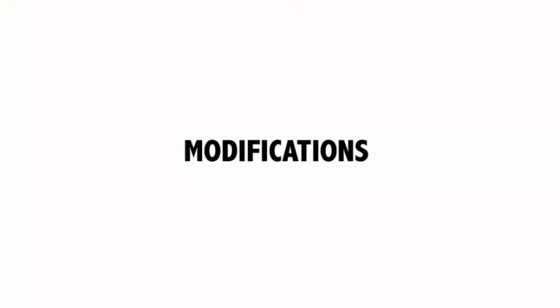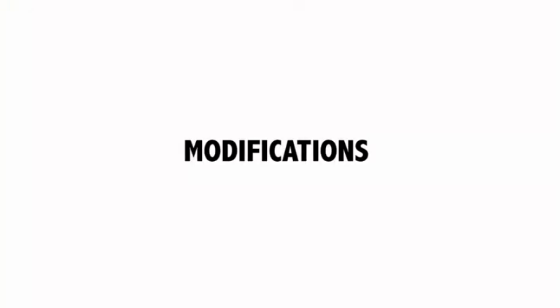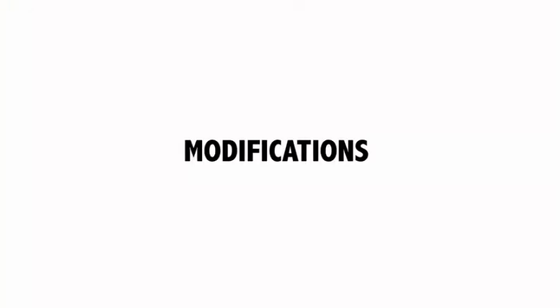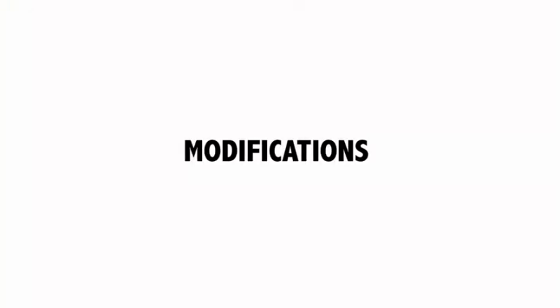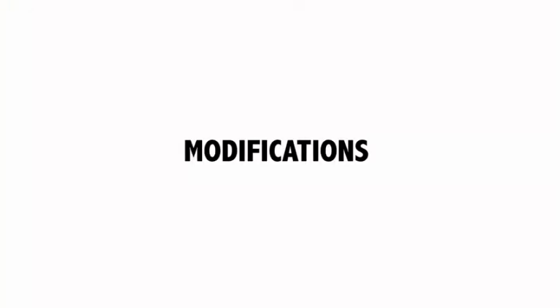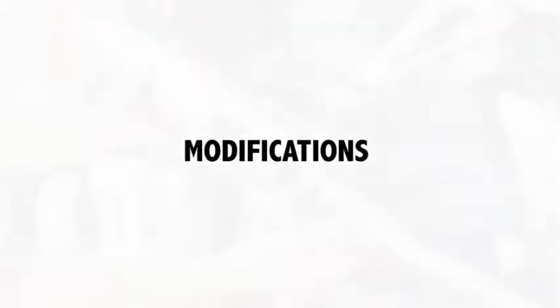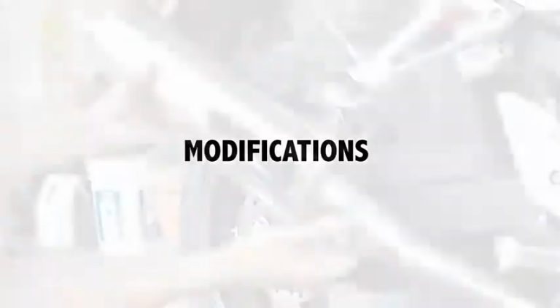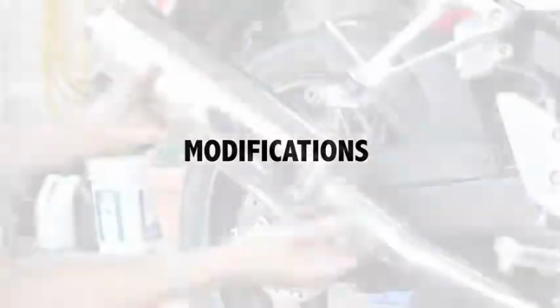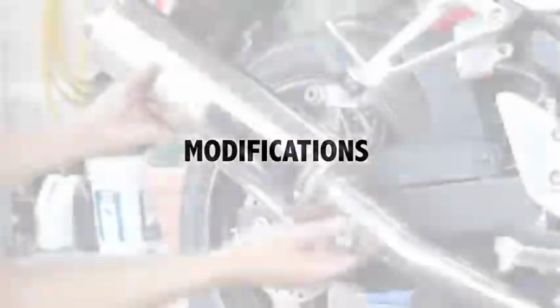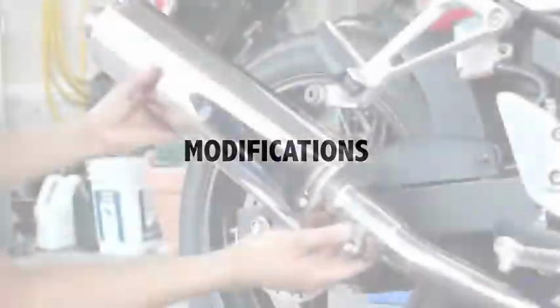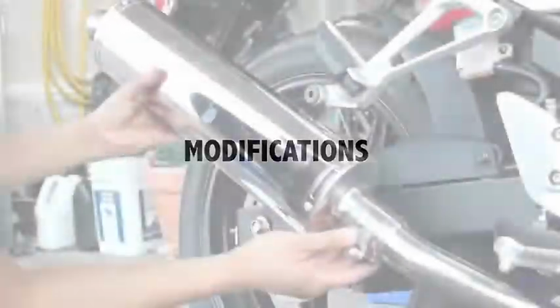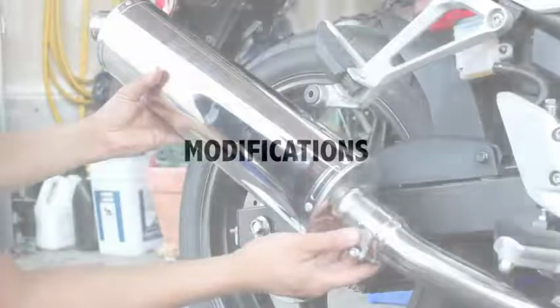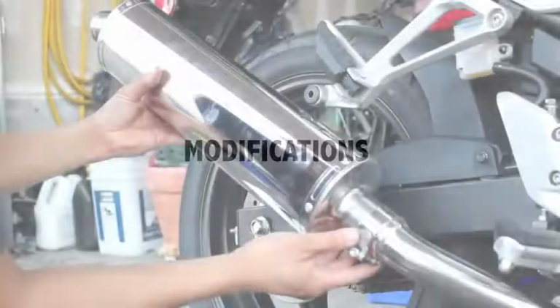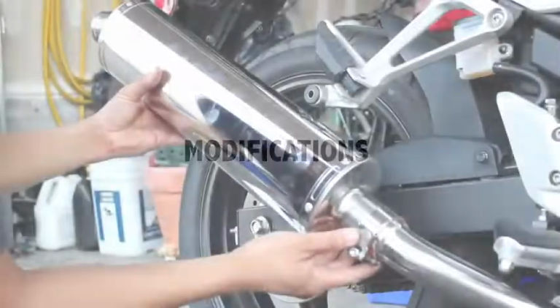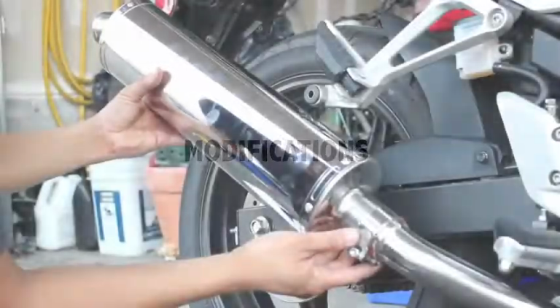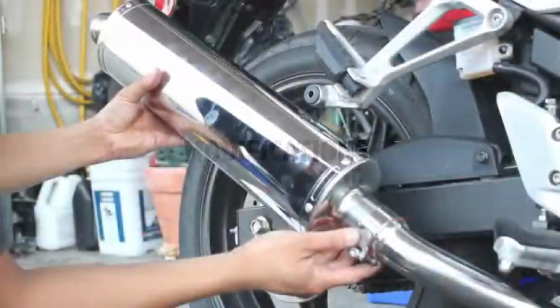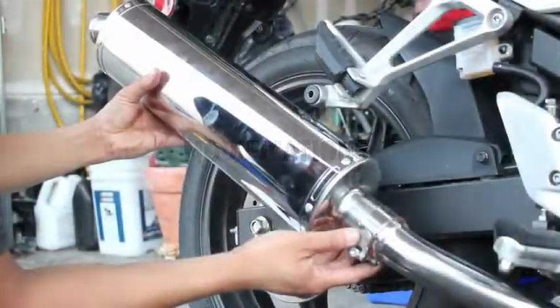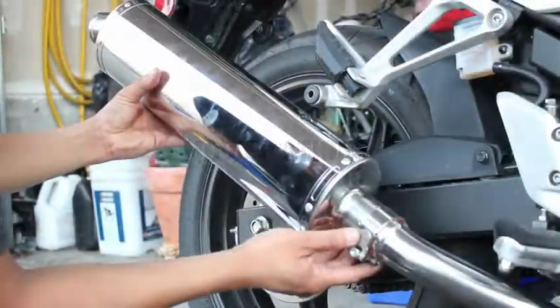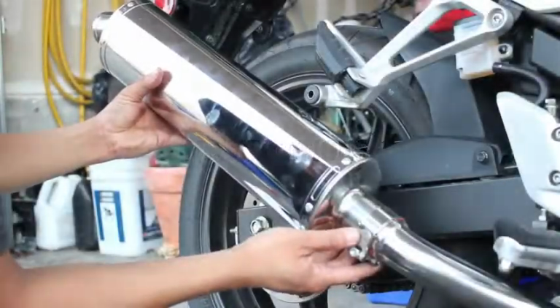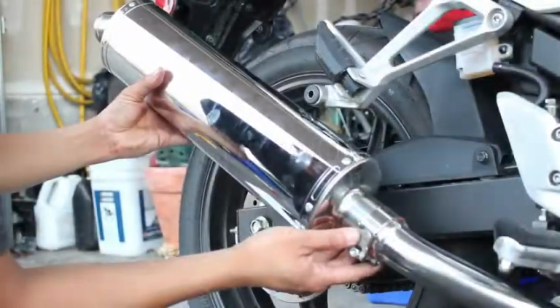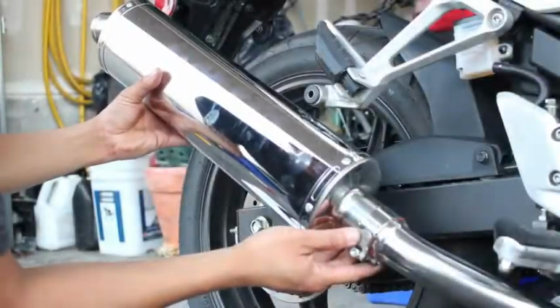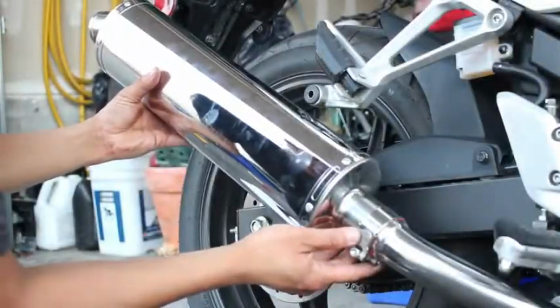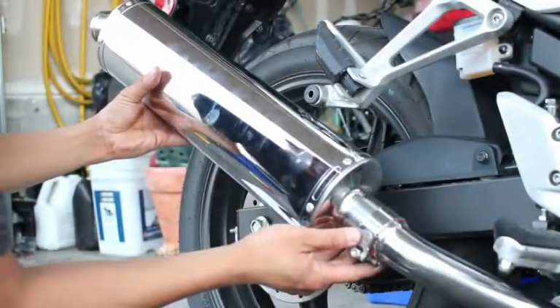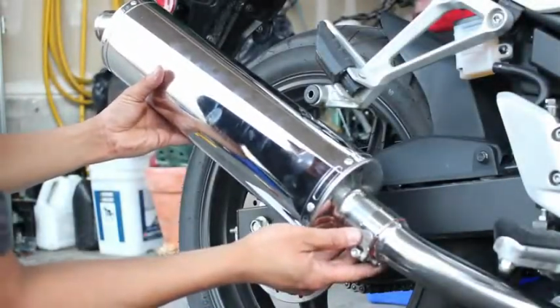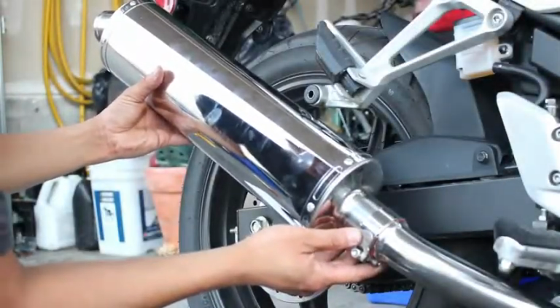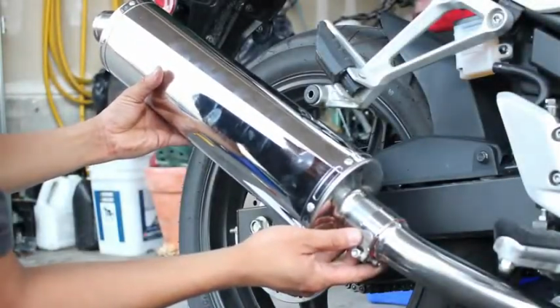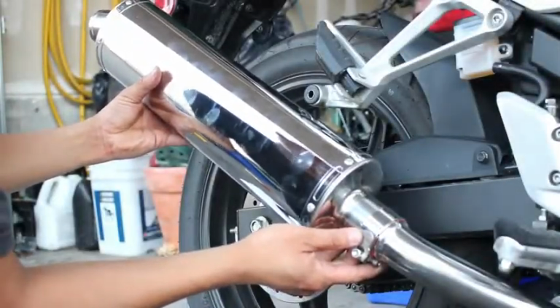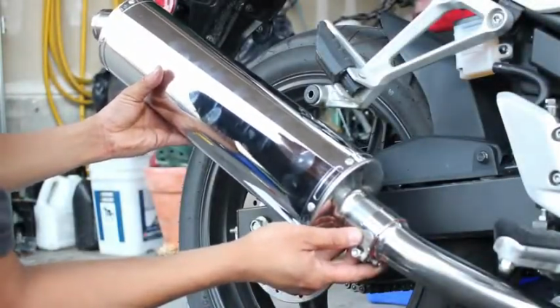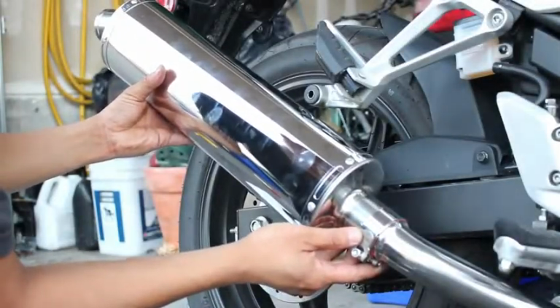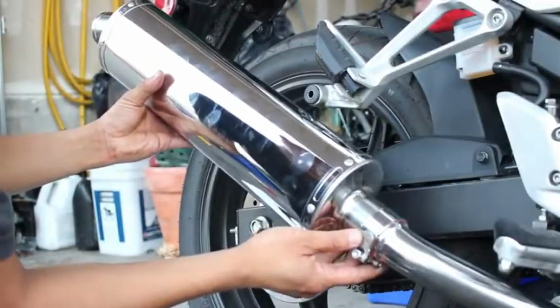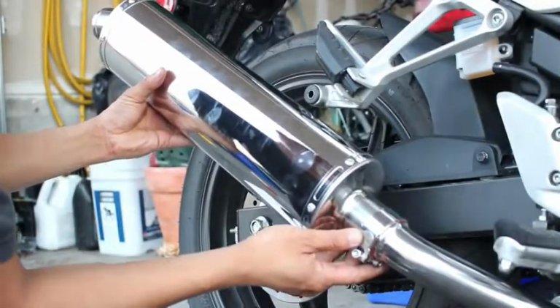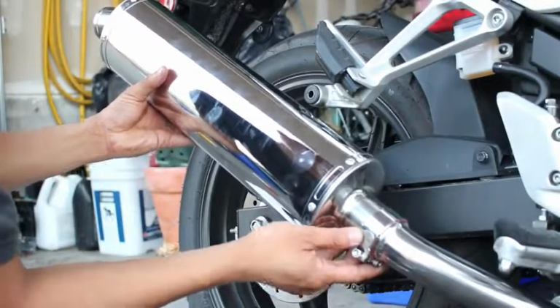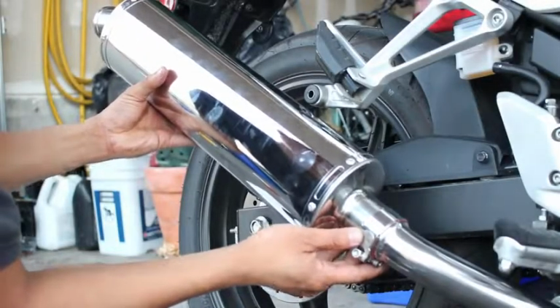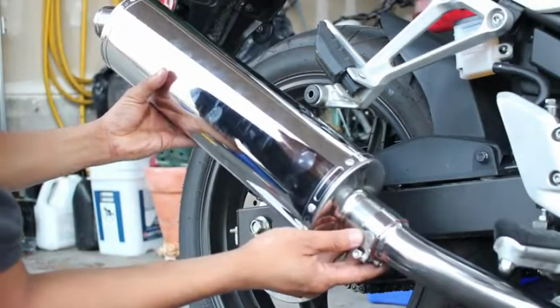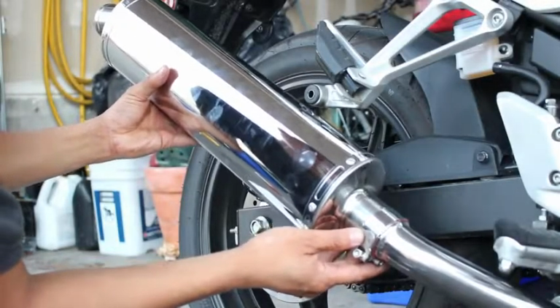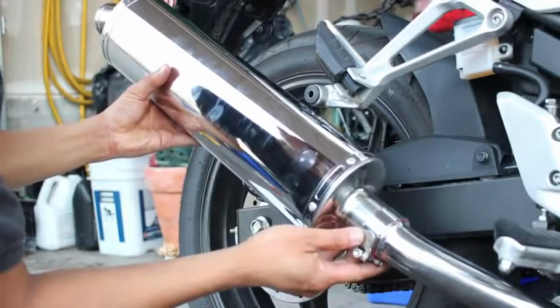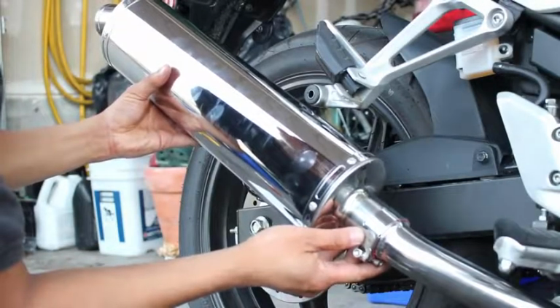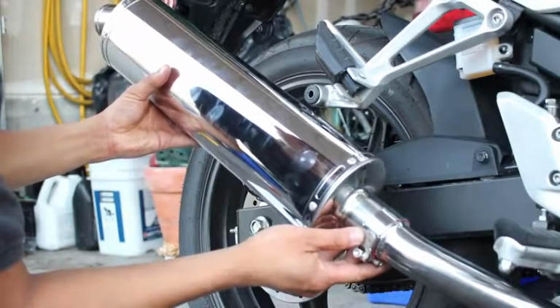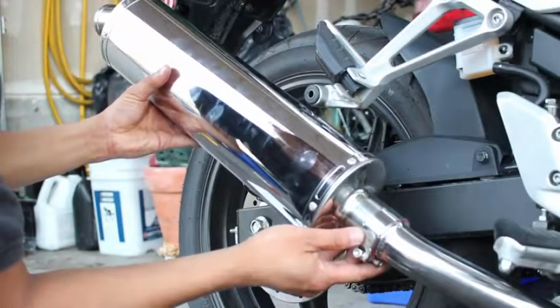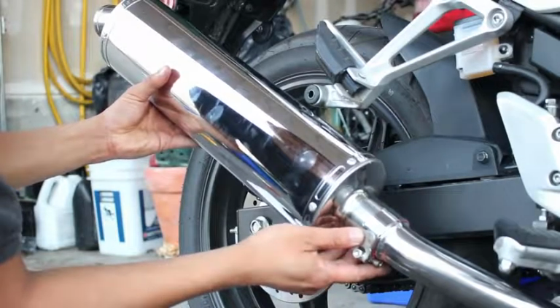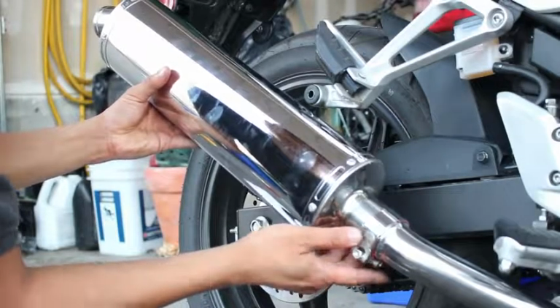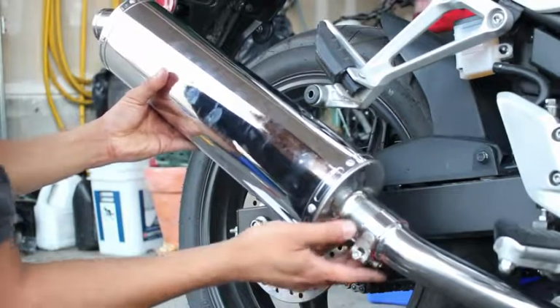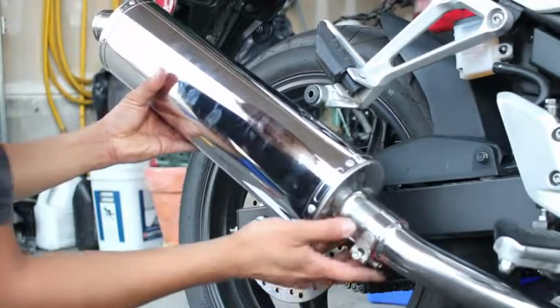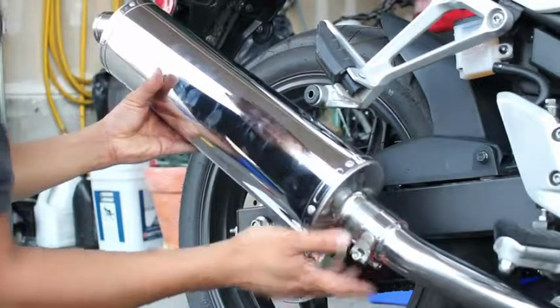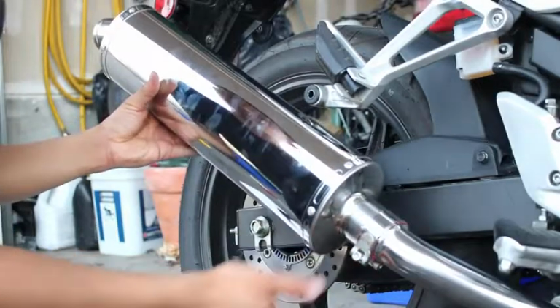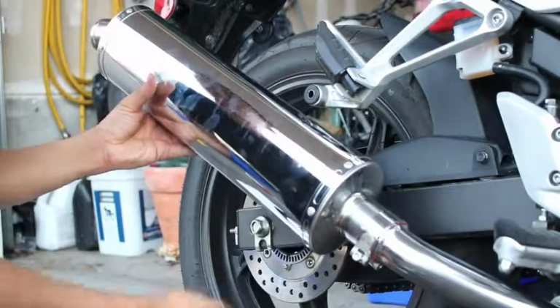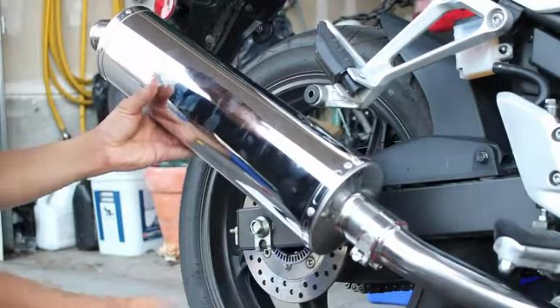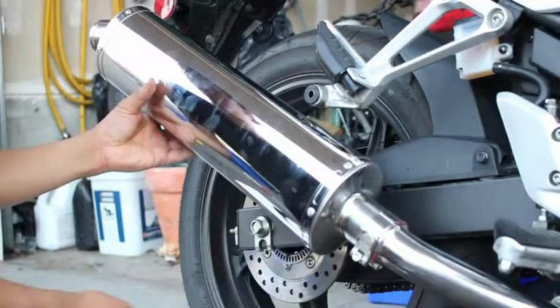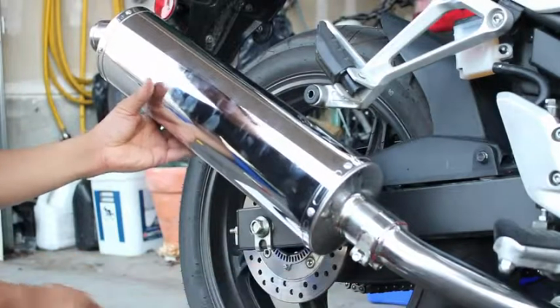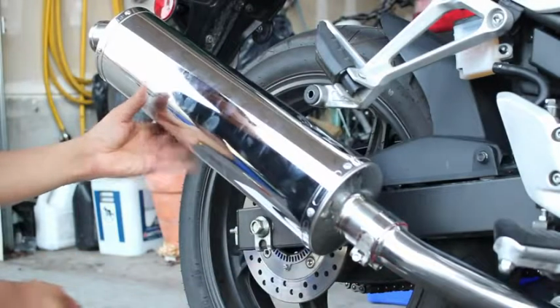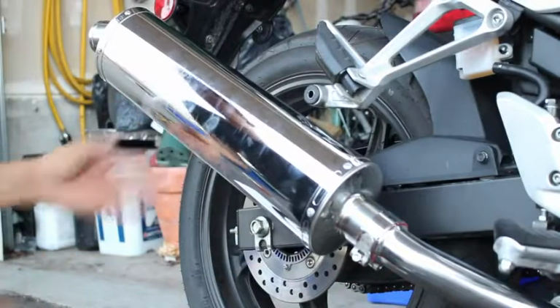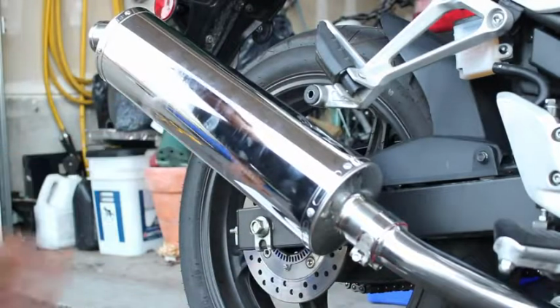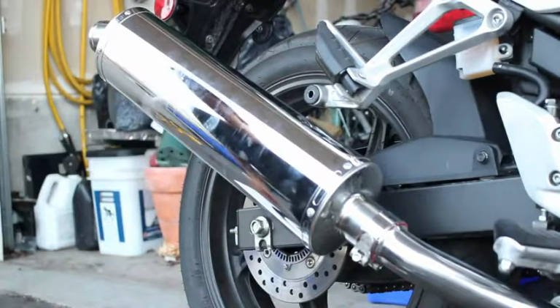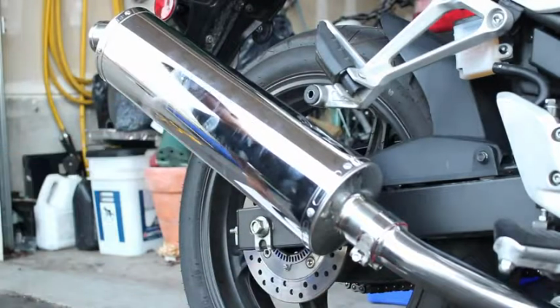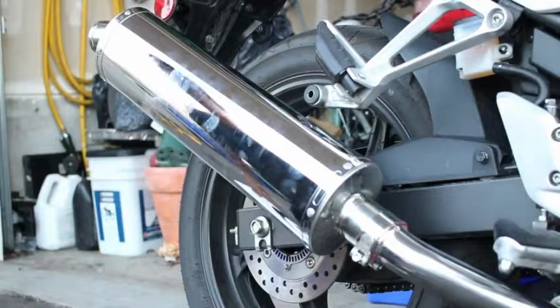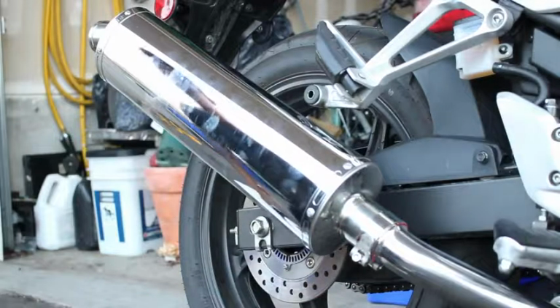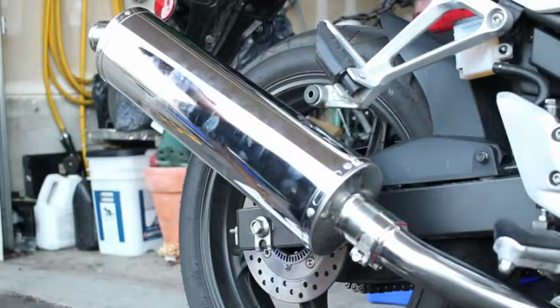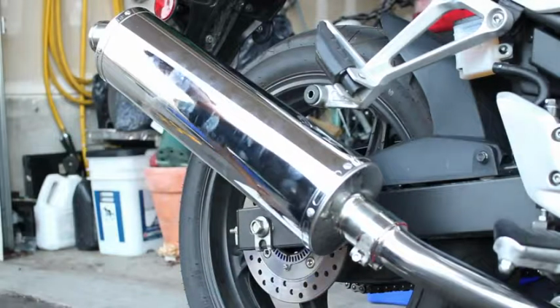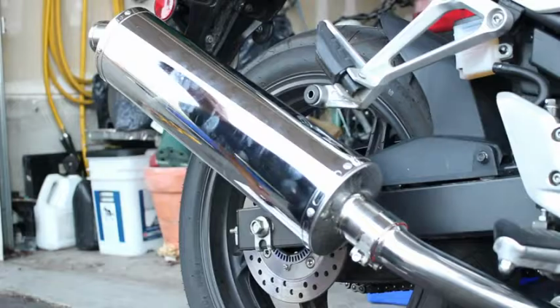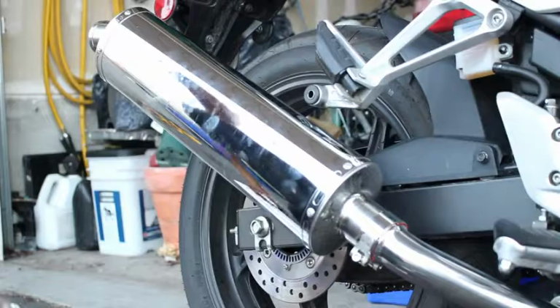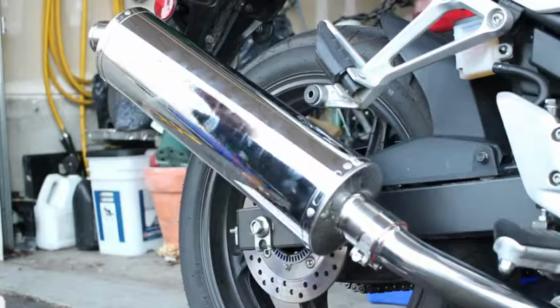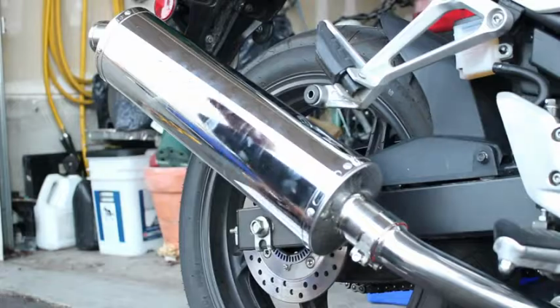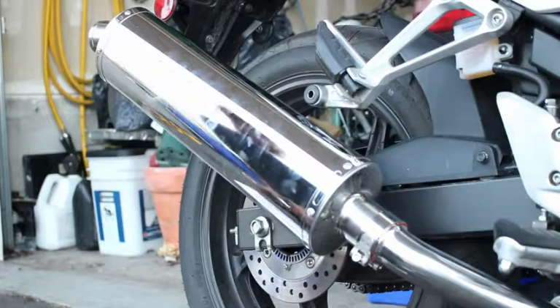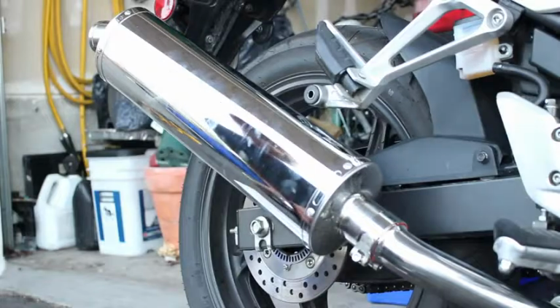Modifications are optional, but you will most likely do it anyway. So let's say you modify the exhaust, the fender, and lights — that'll cost you around $800.